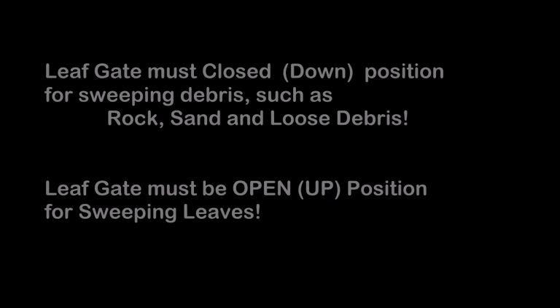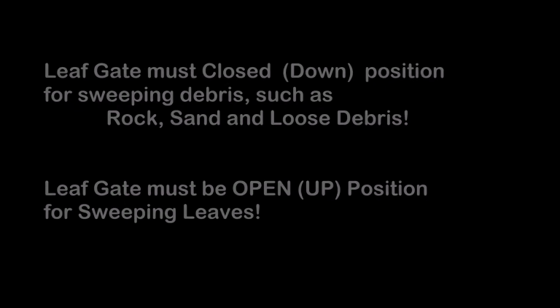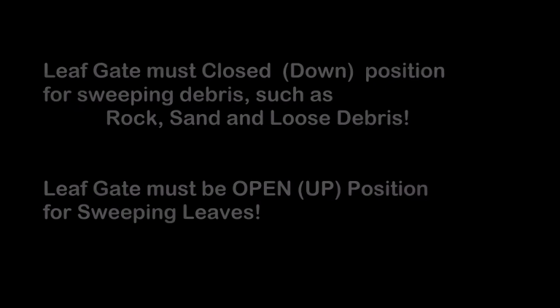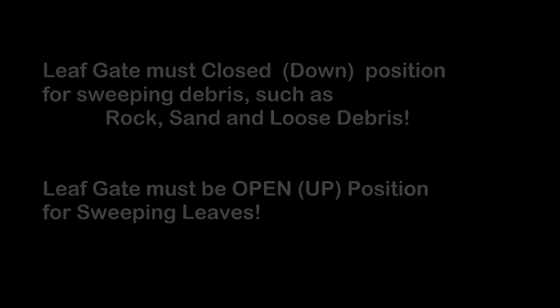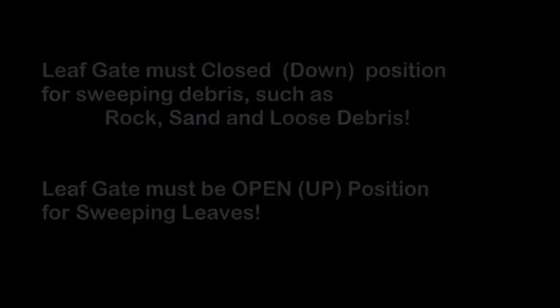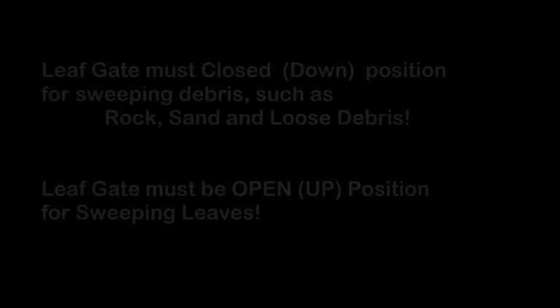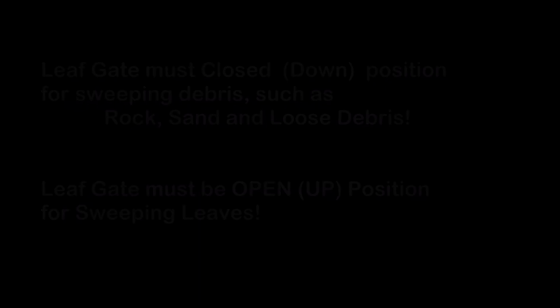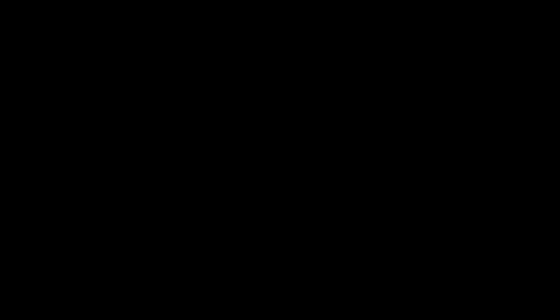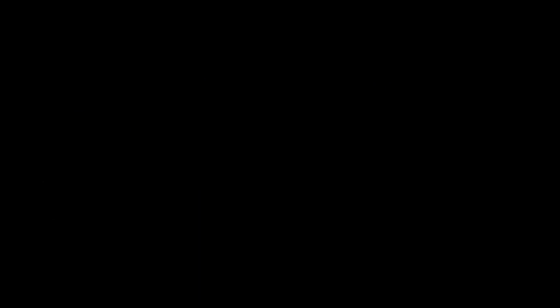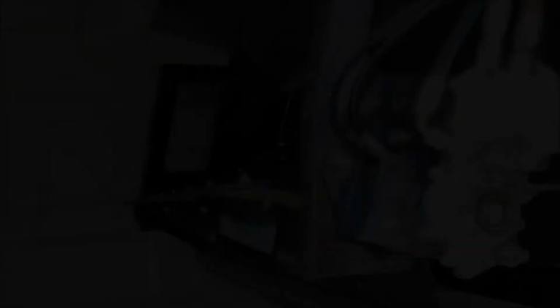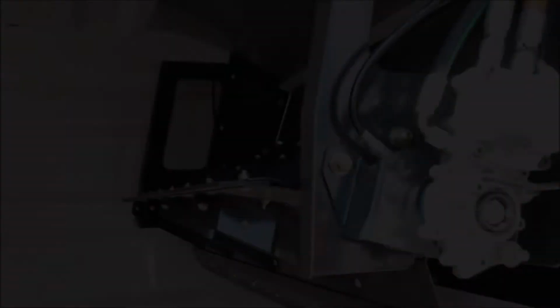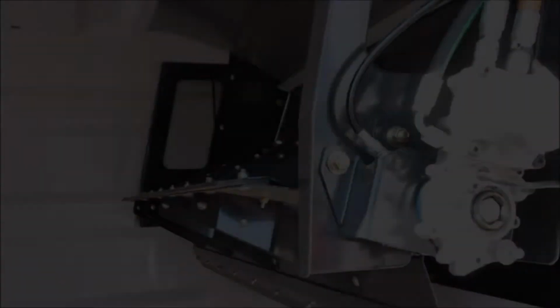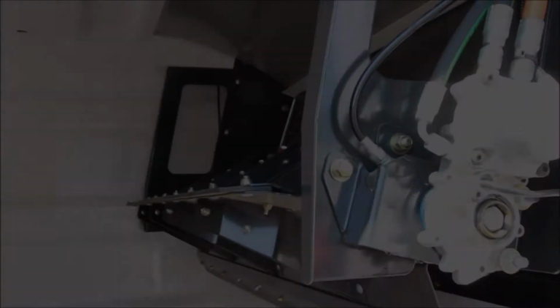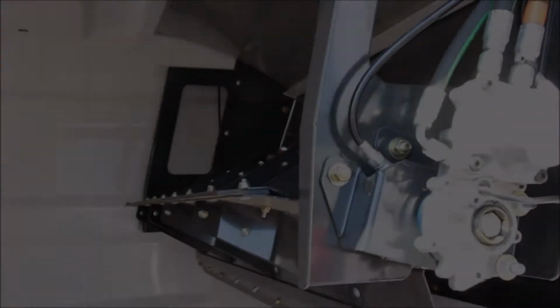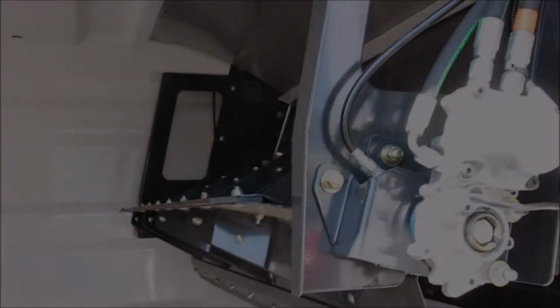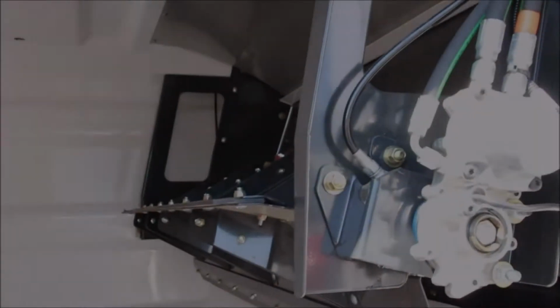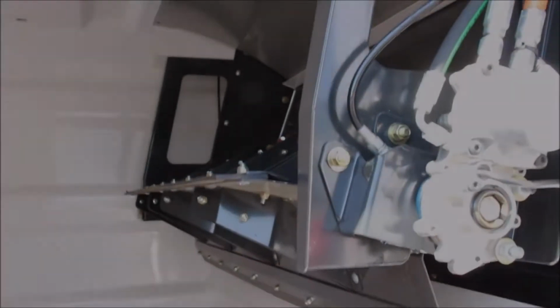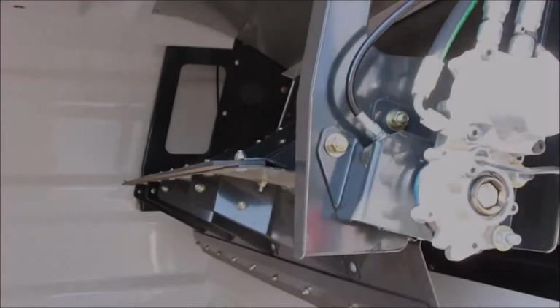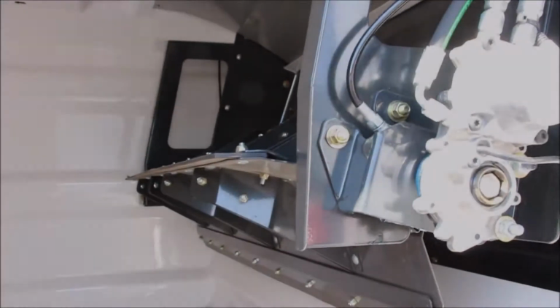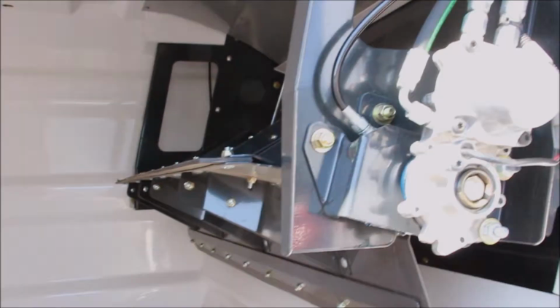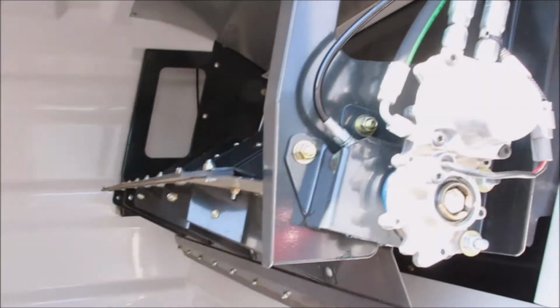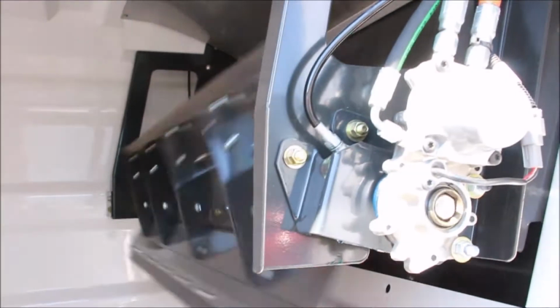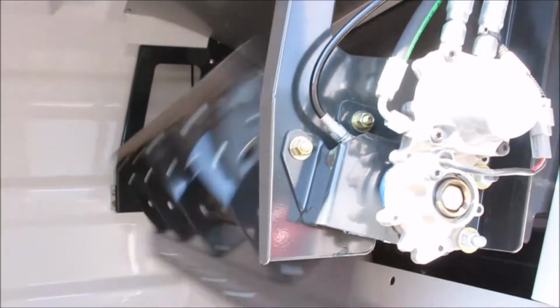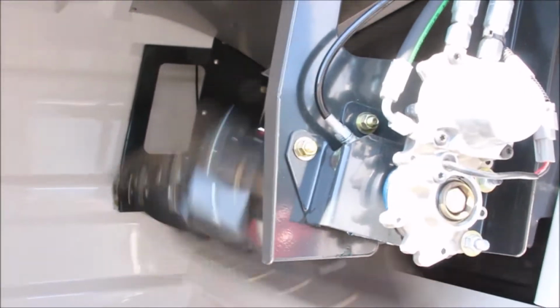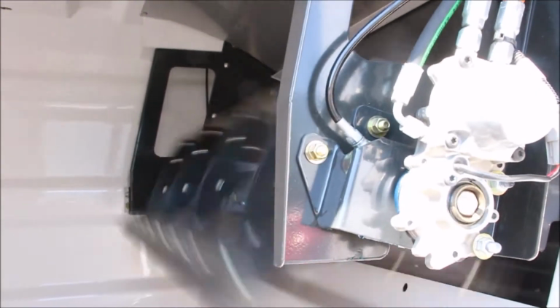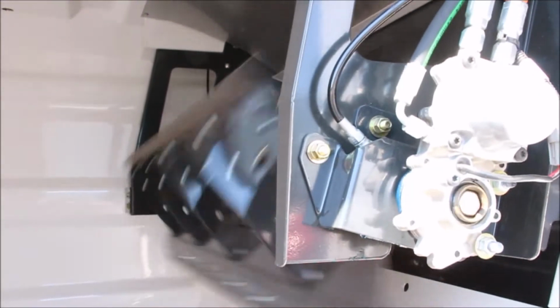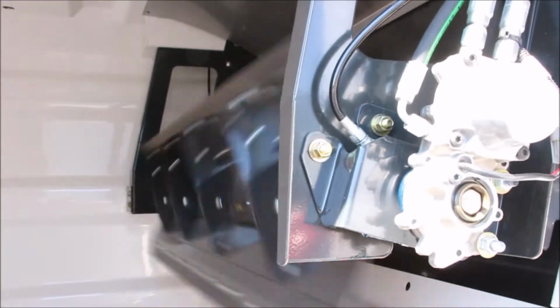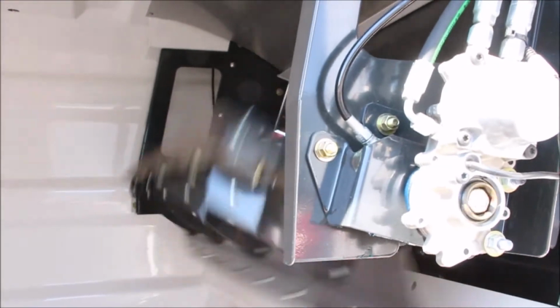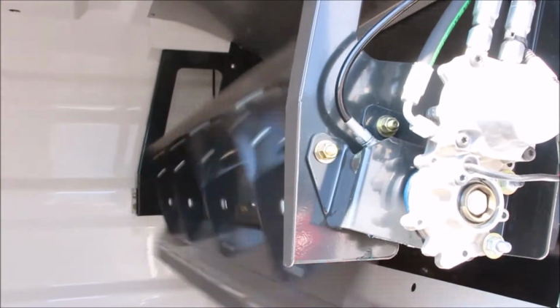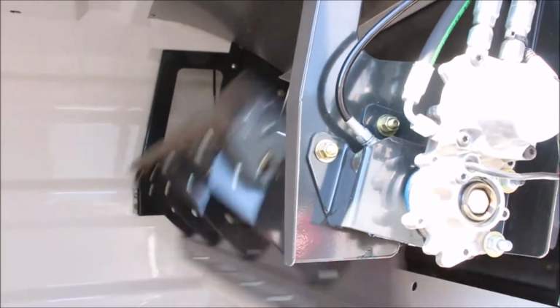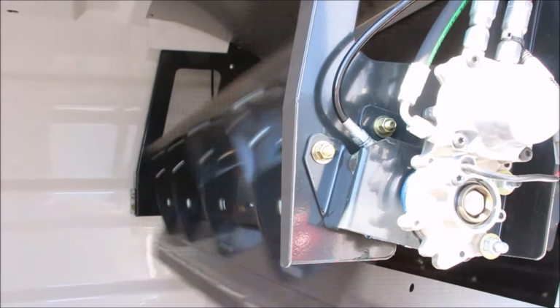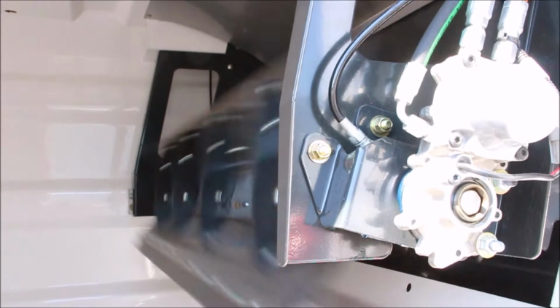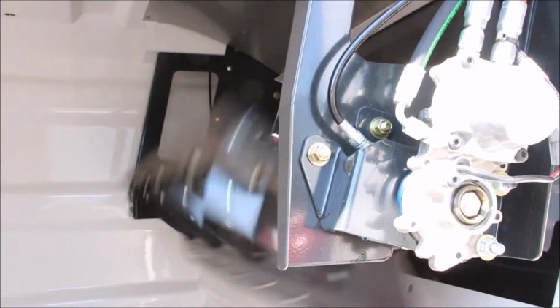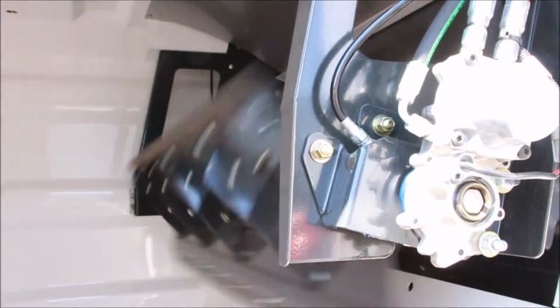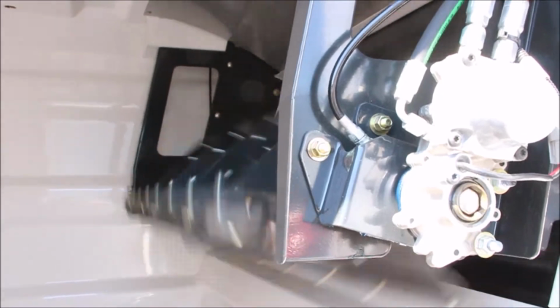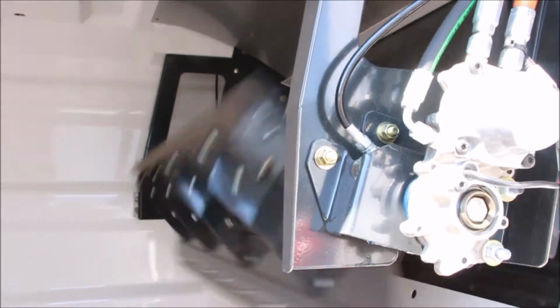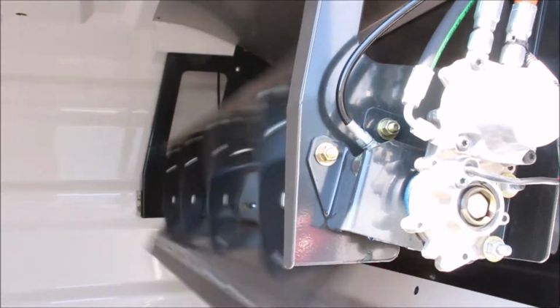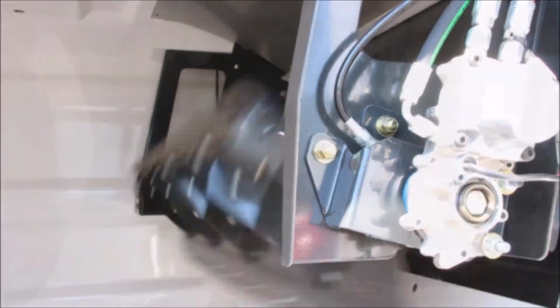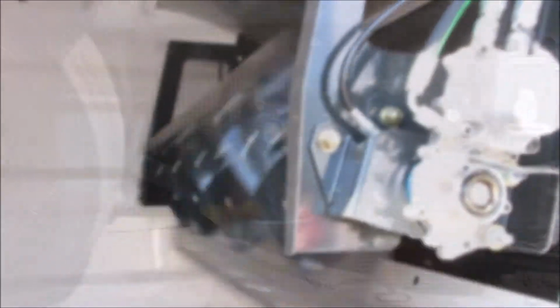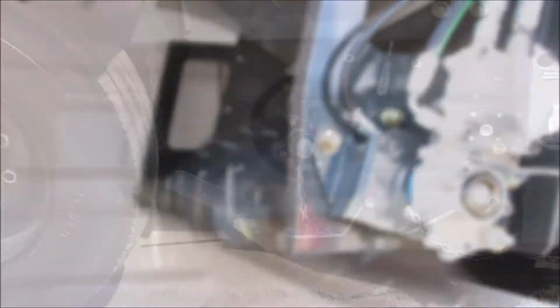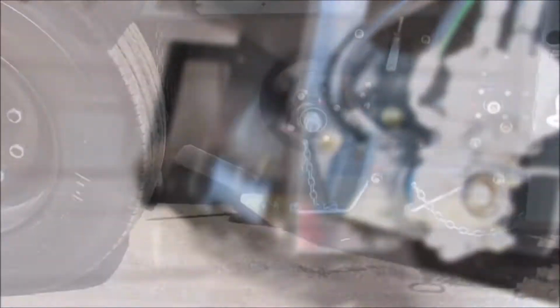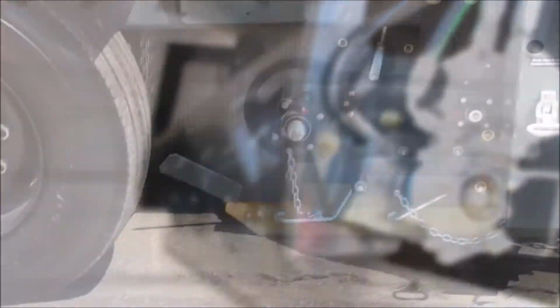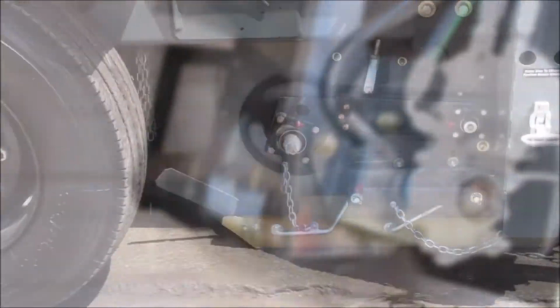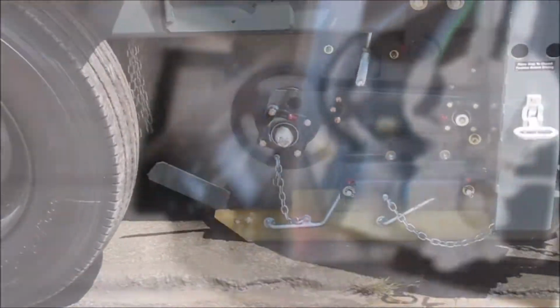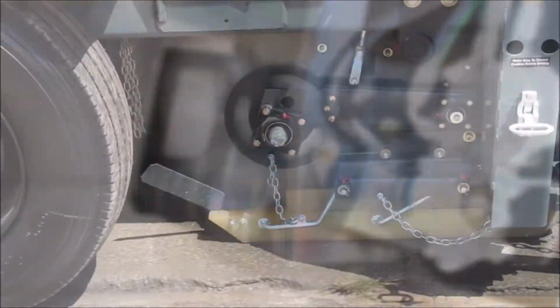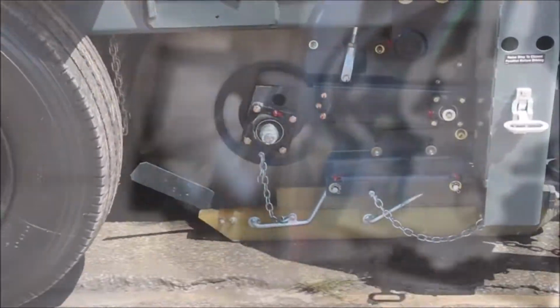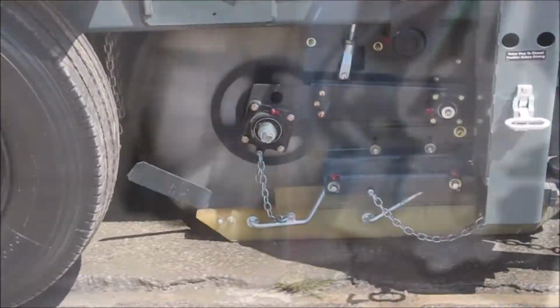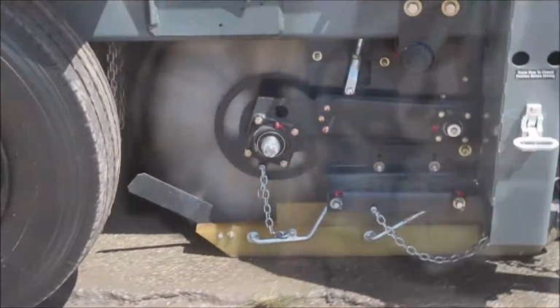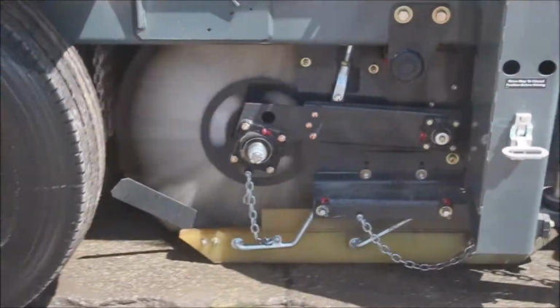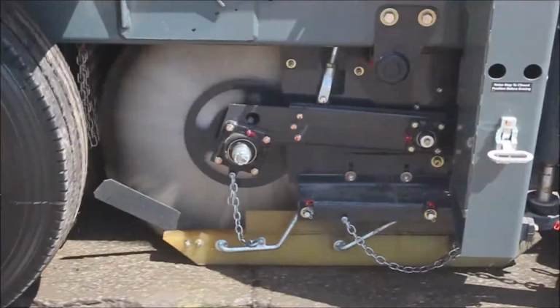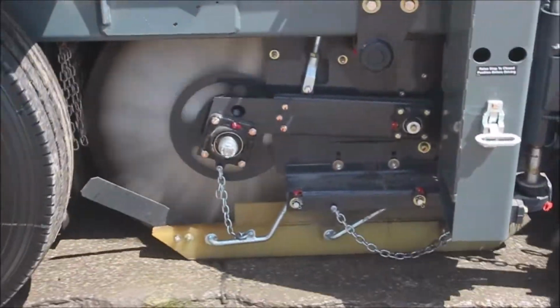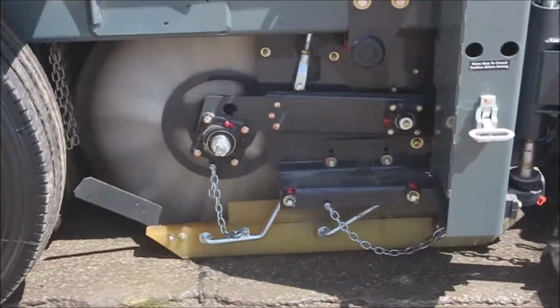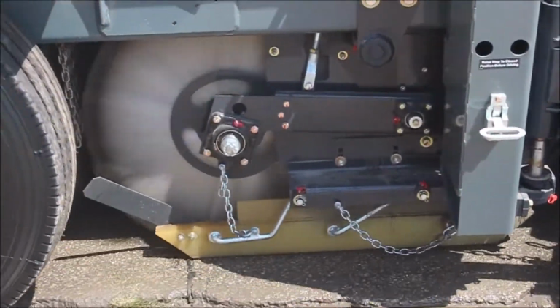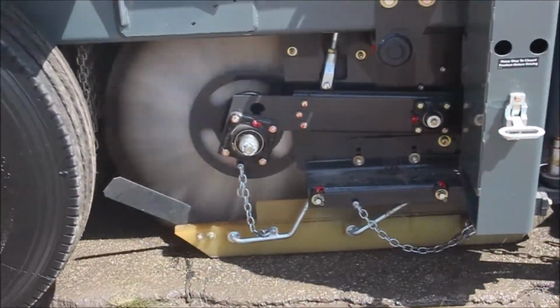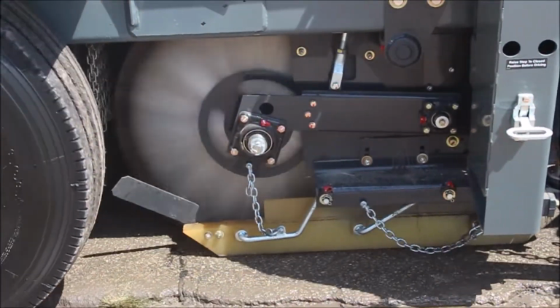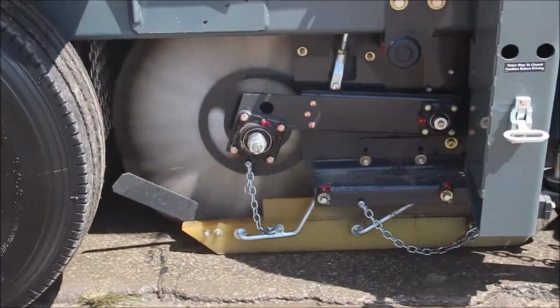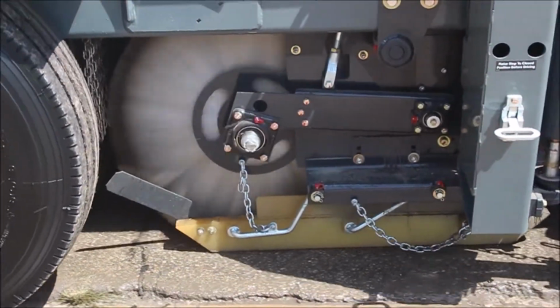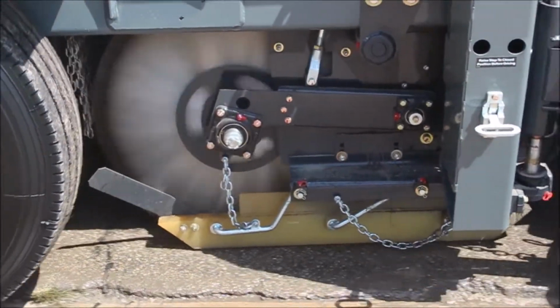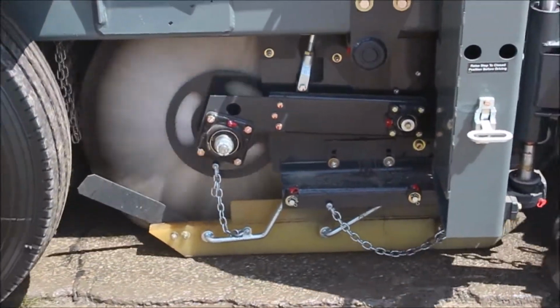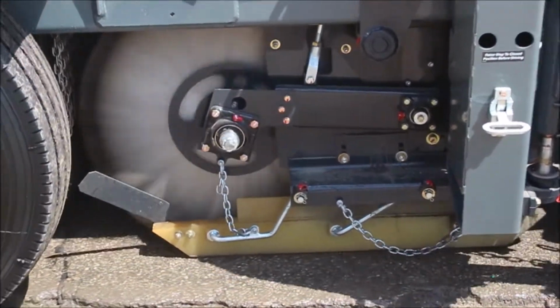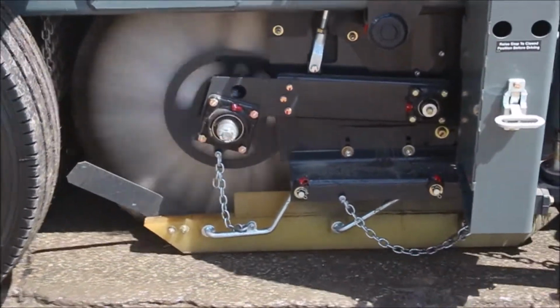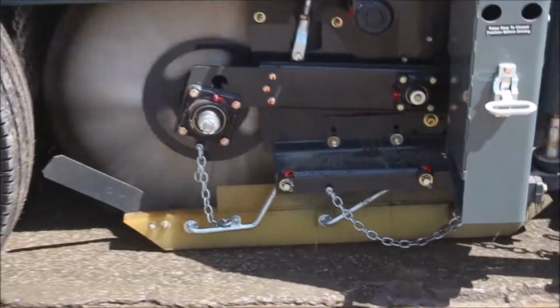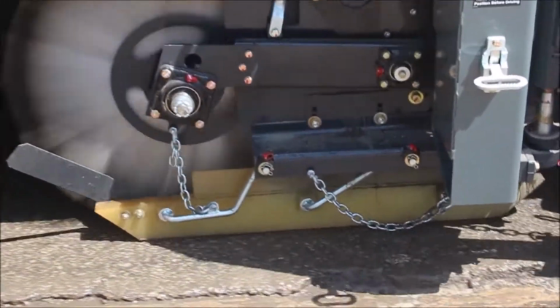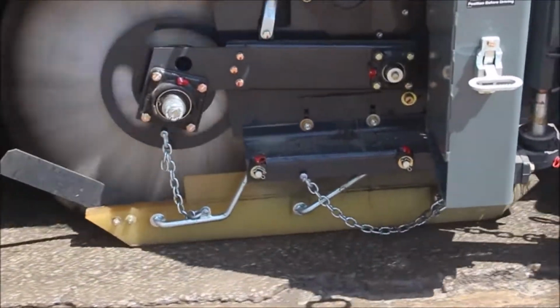The elevator forward switch will engage both the elevator and the center broom. The dirt shoes should lower without interference and ride level across the pavement.